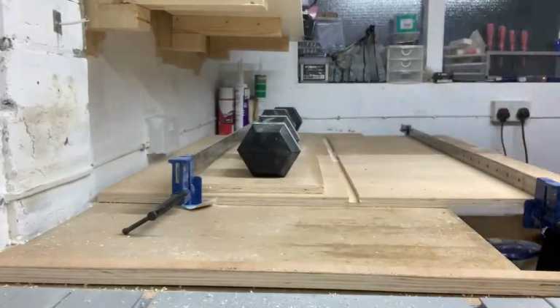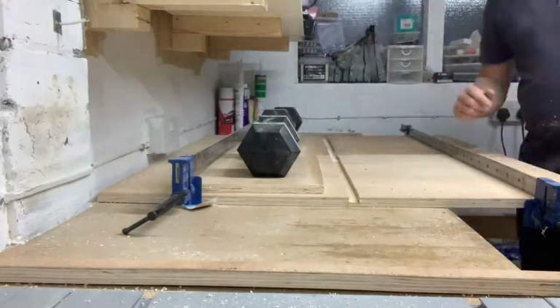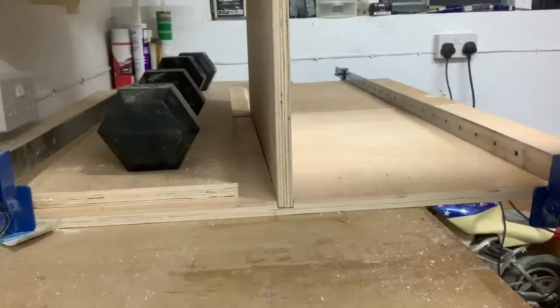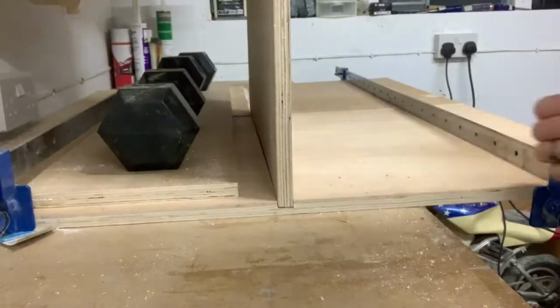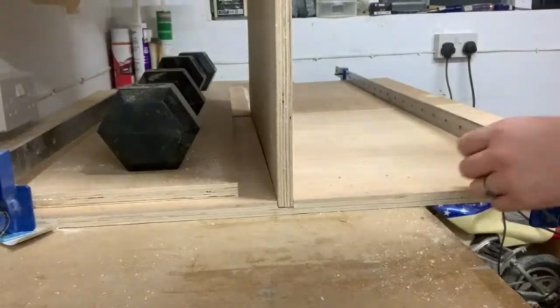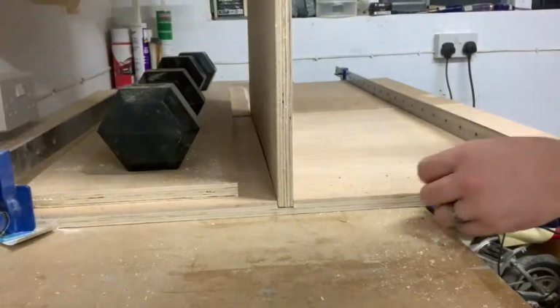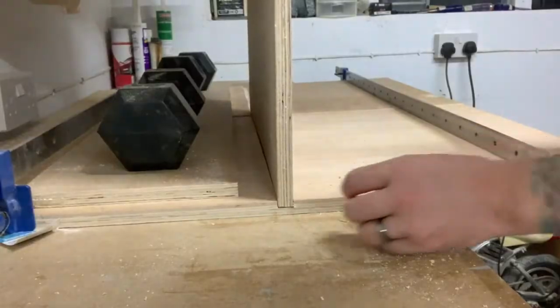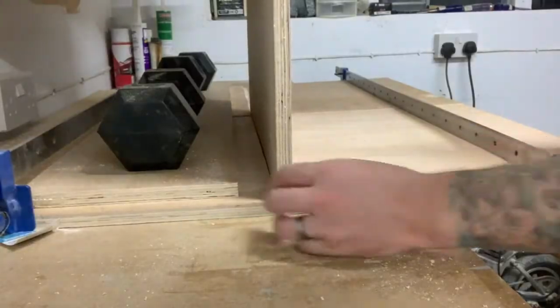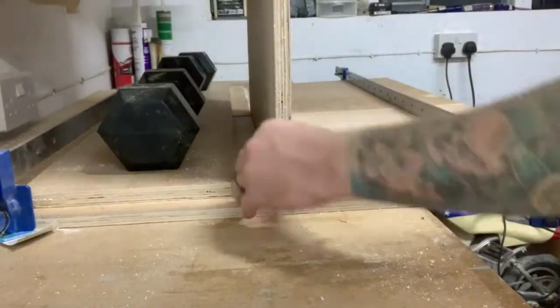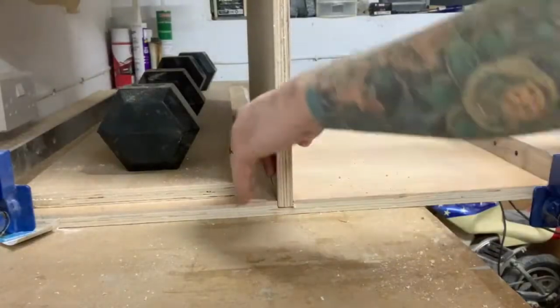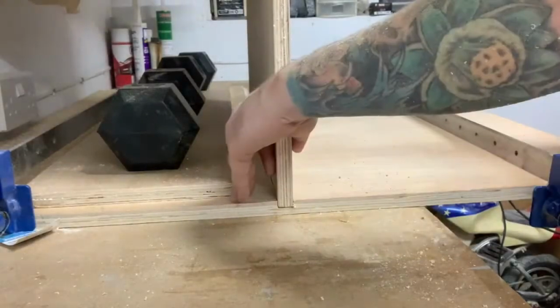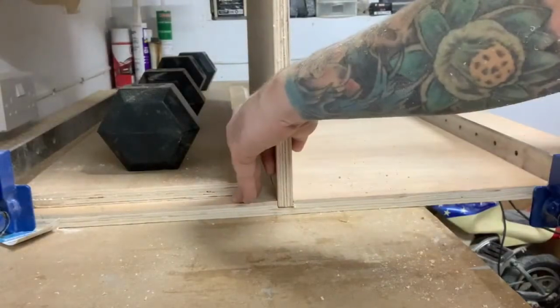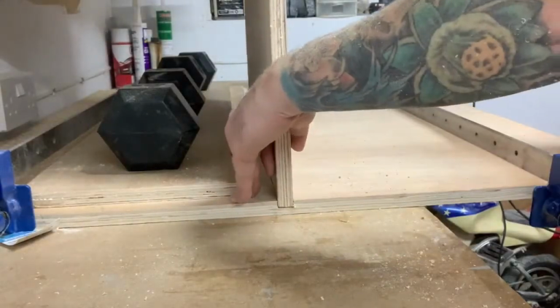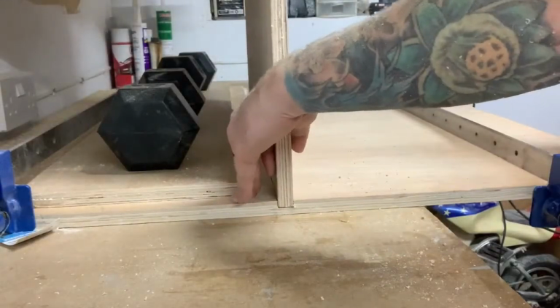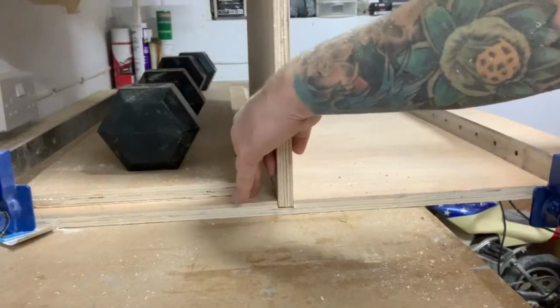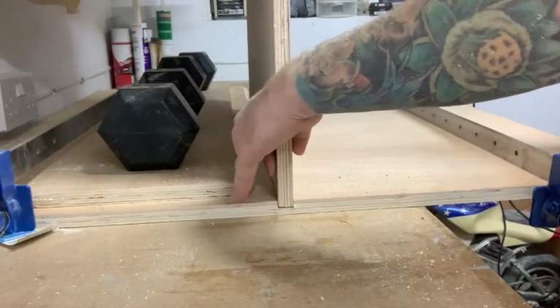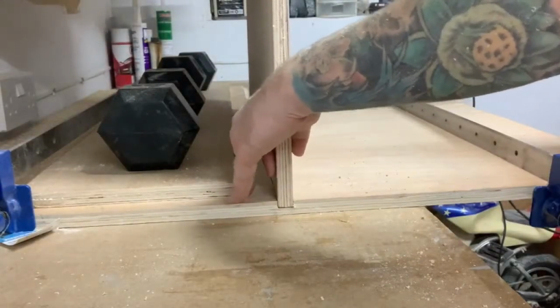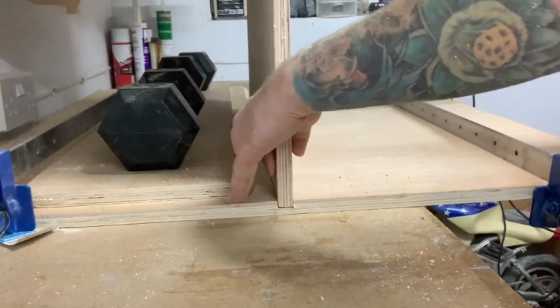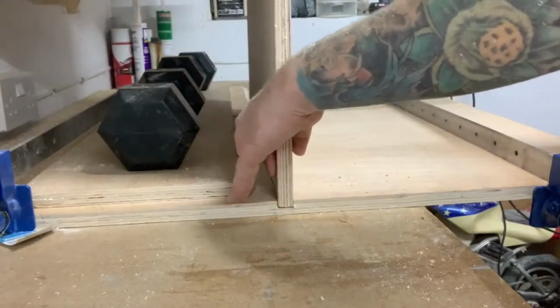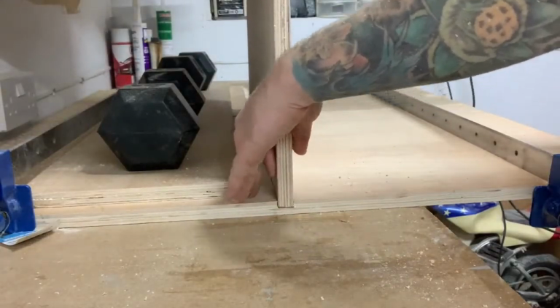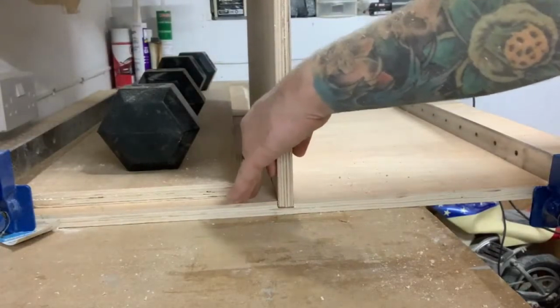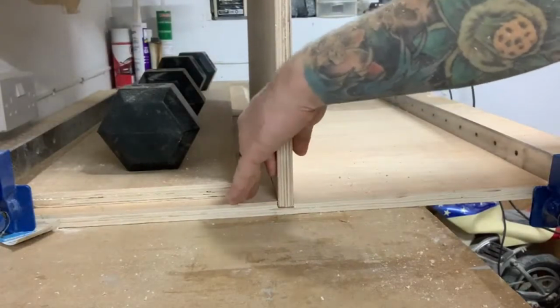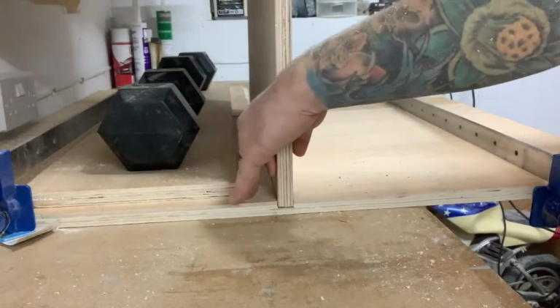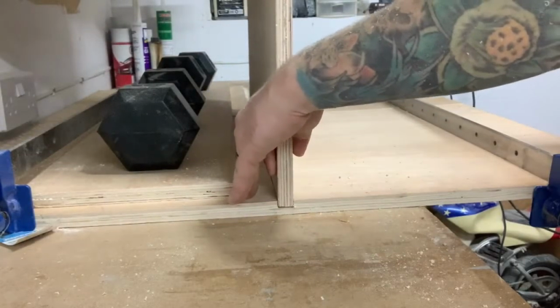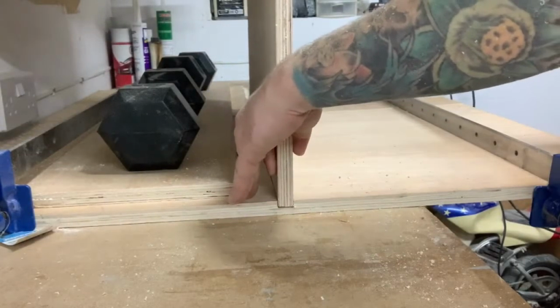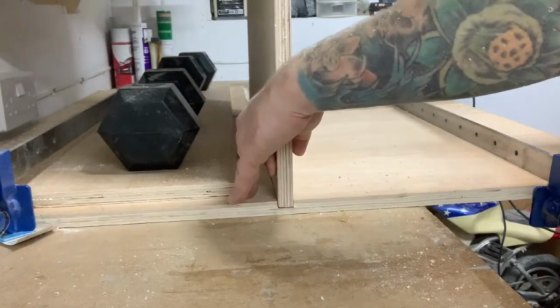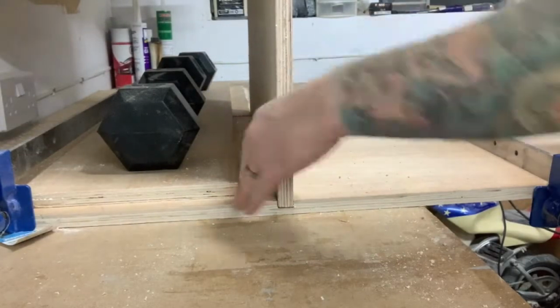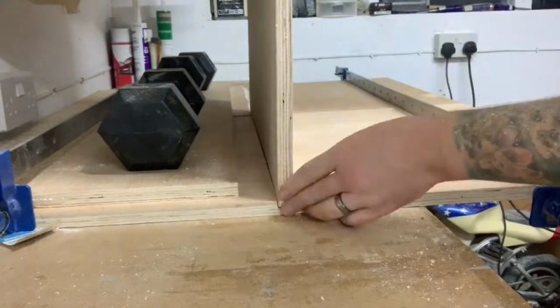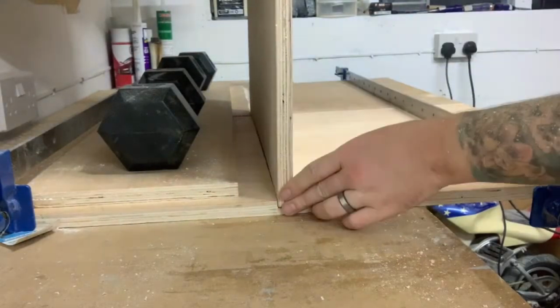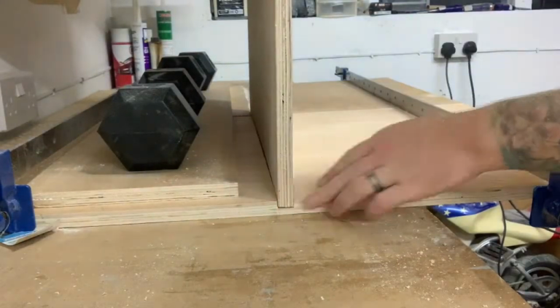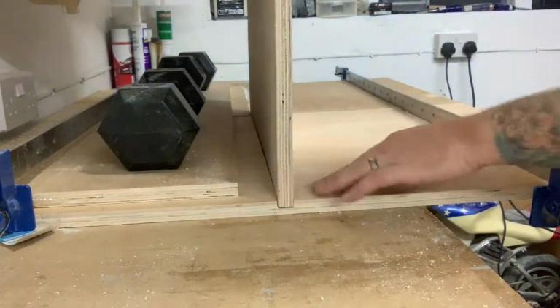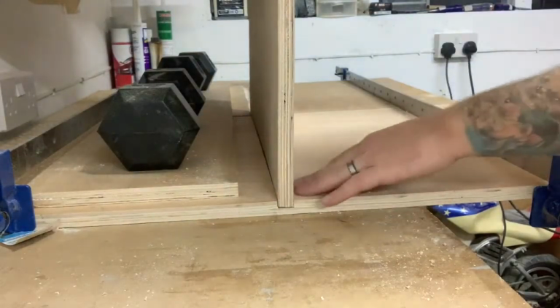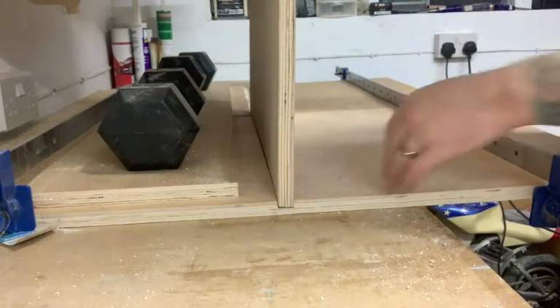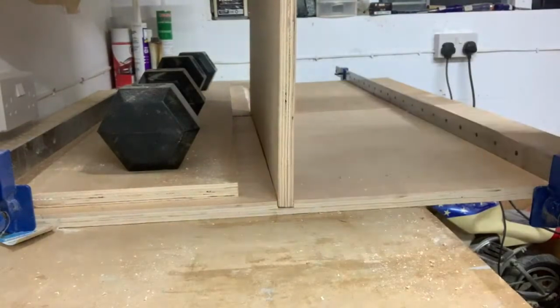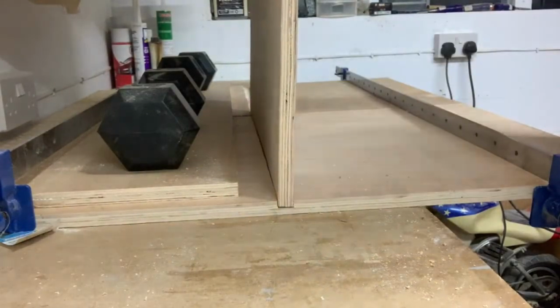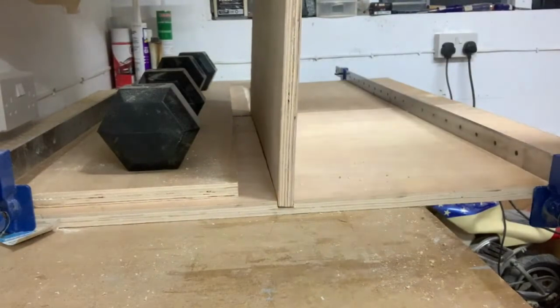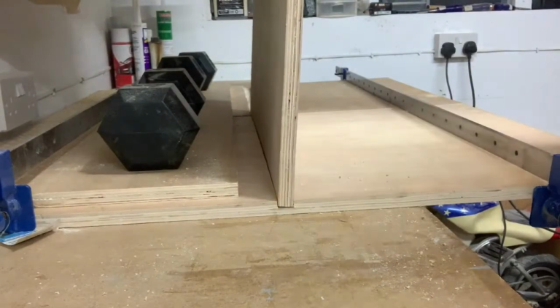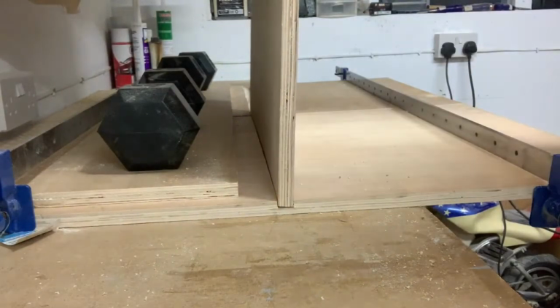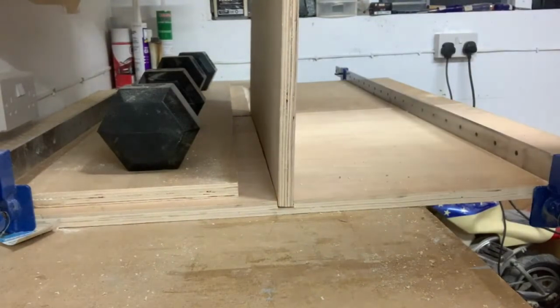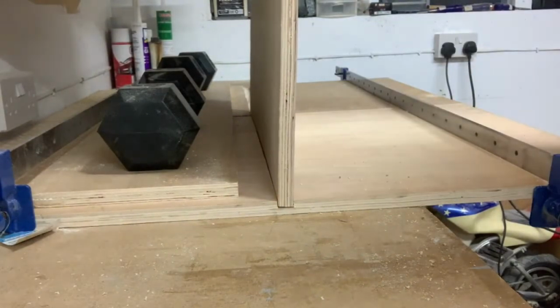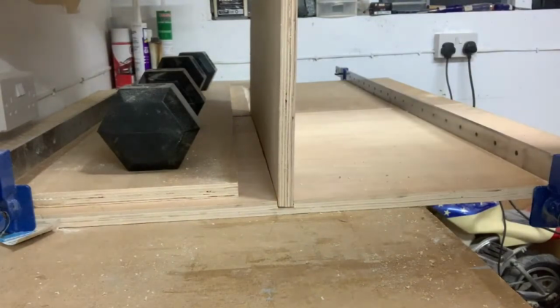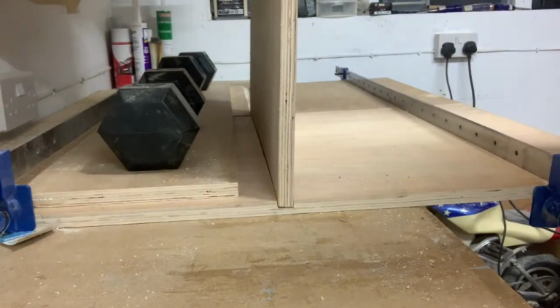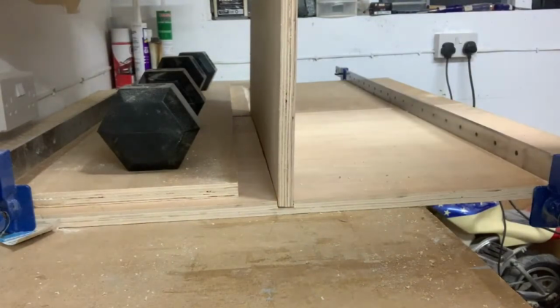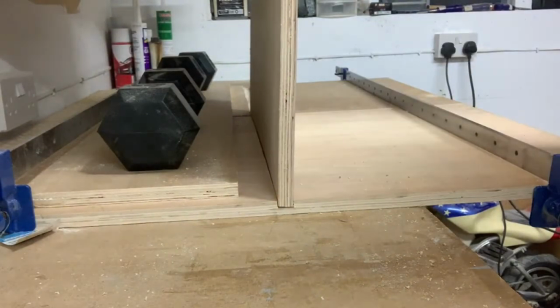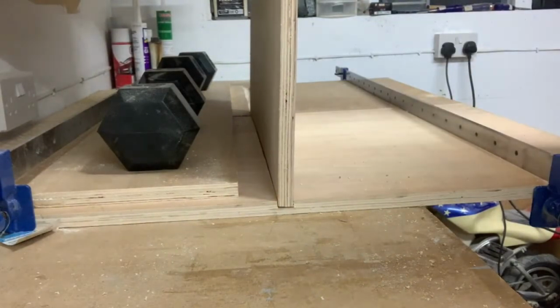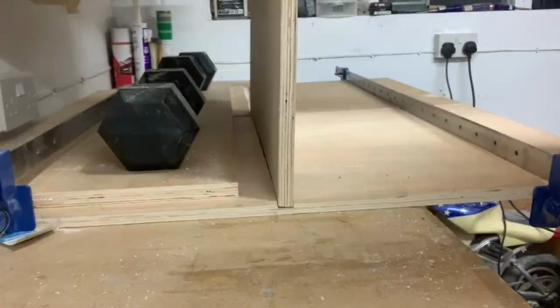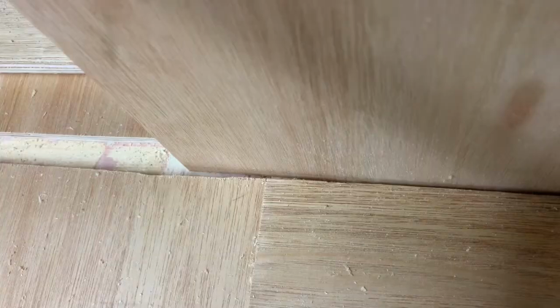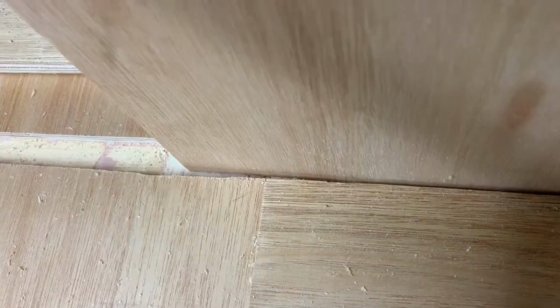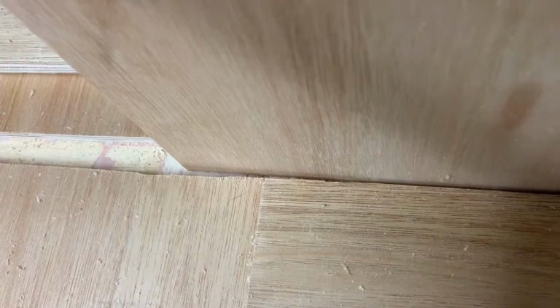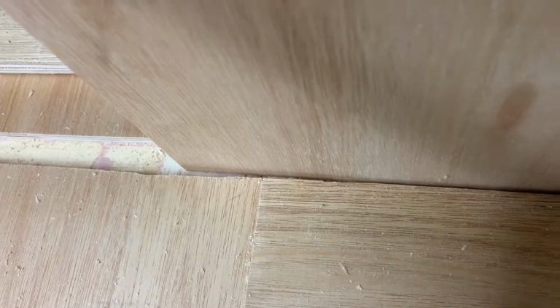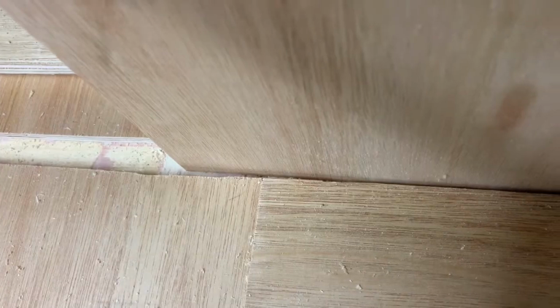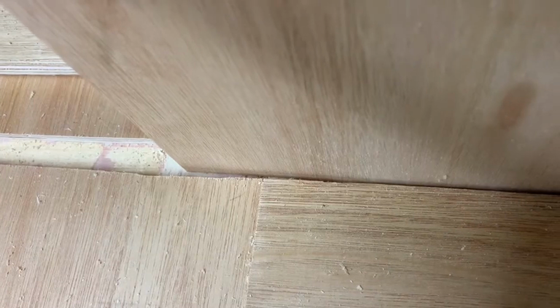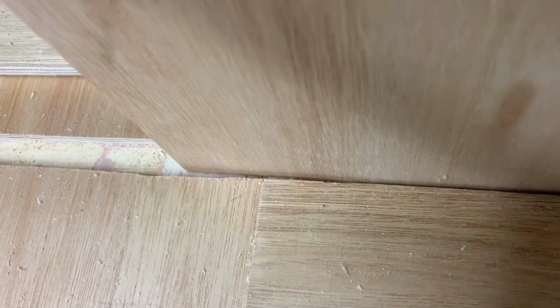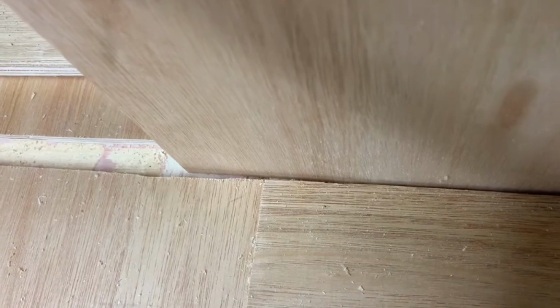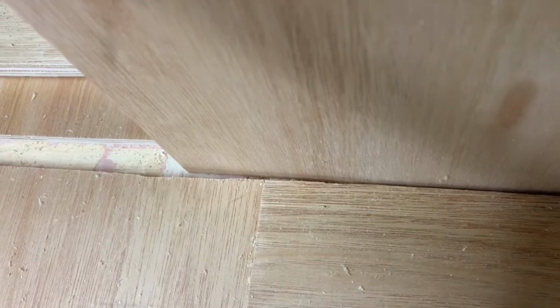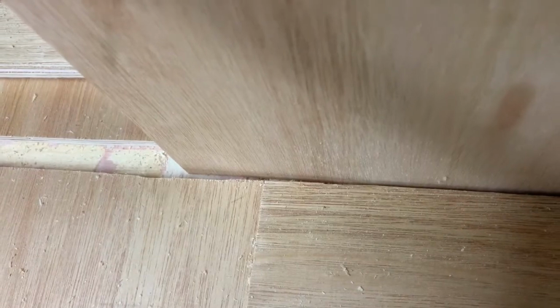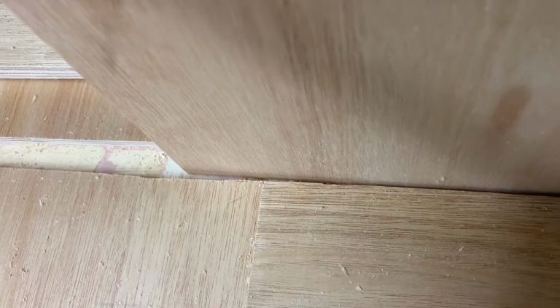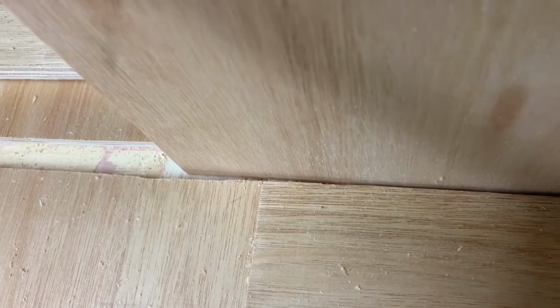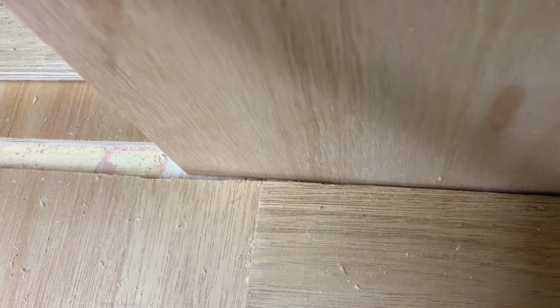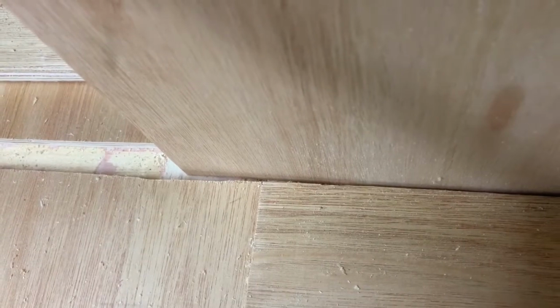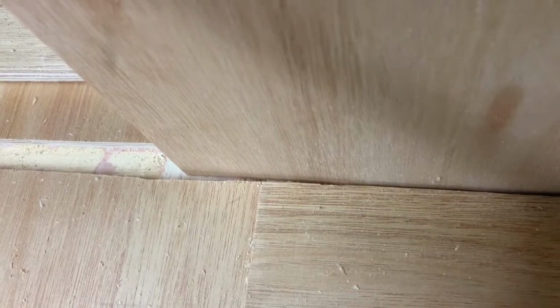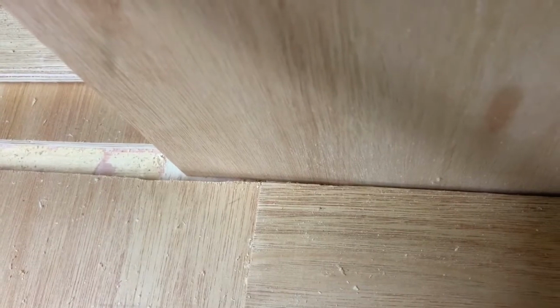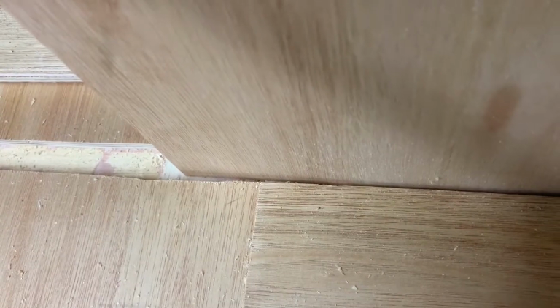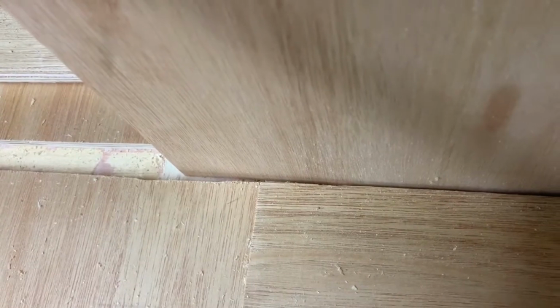This is where I ran into some problems using the router. I didn't get a tight fit along the cut, but I can hide these later on as you'll see in the video.